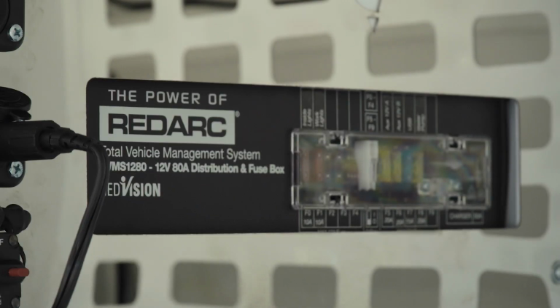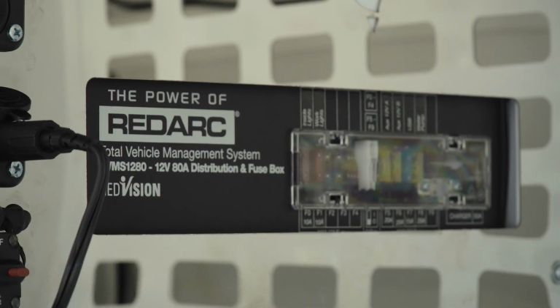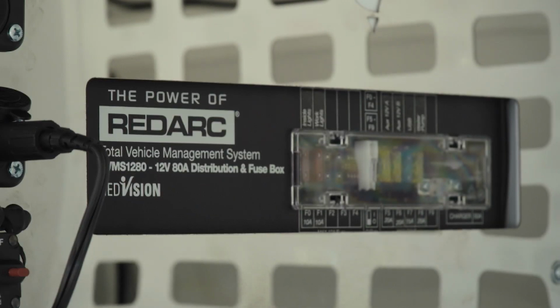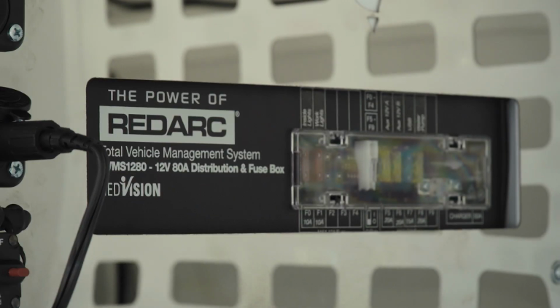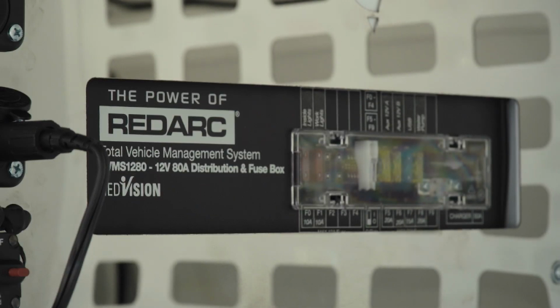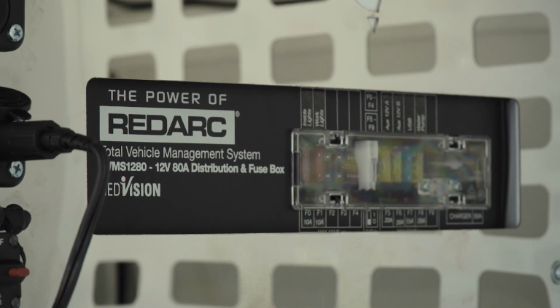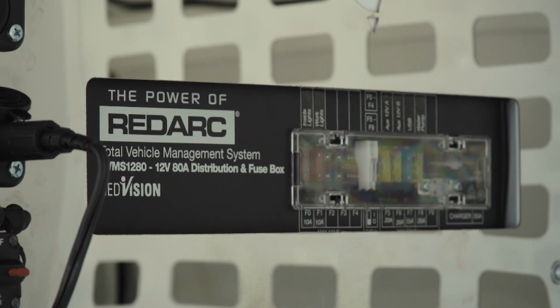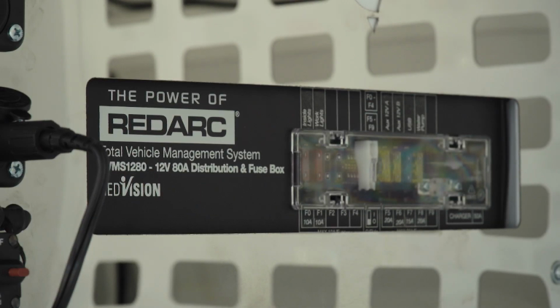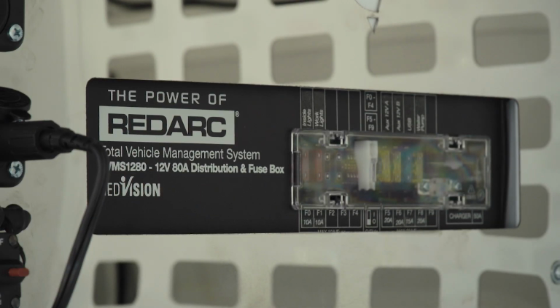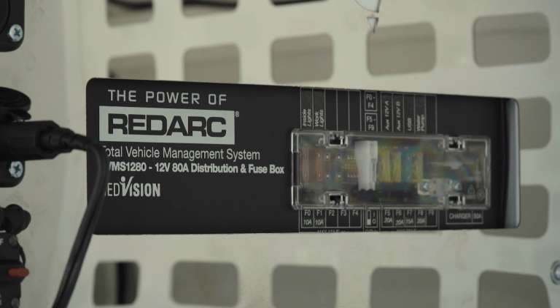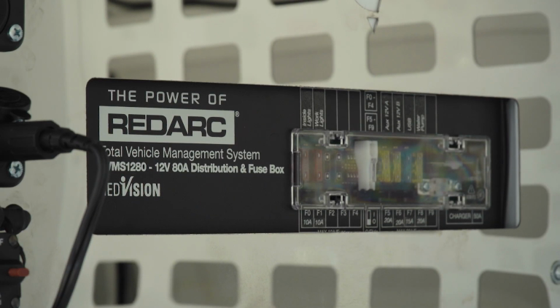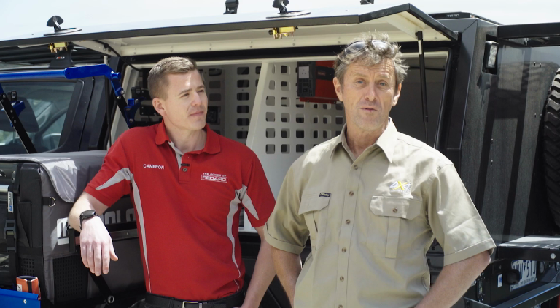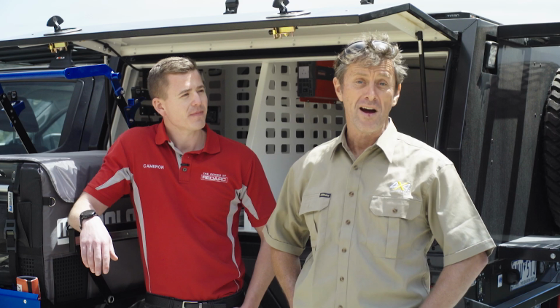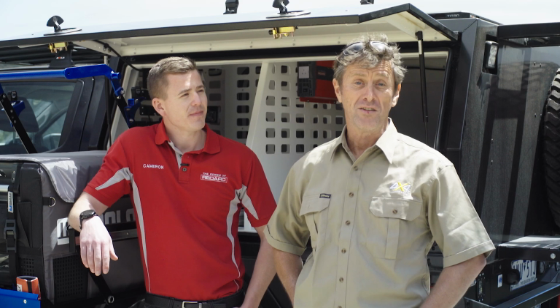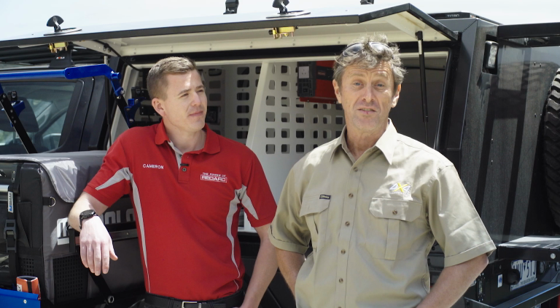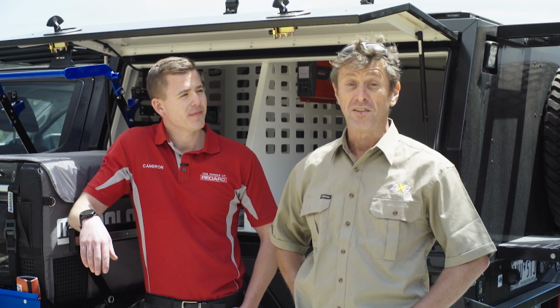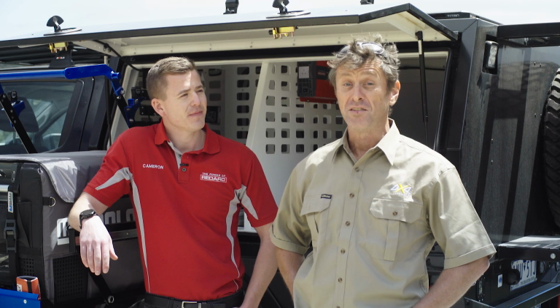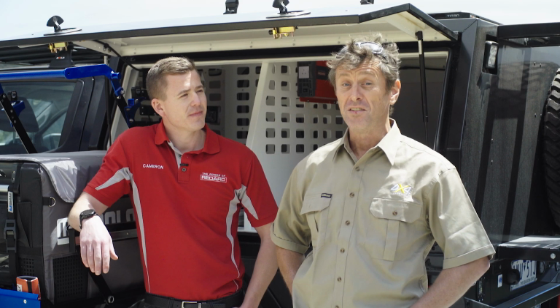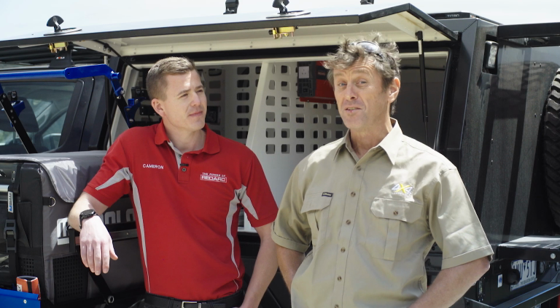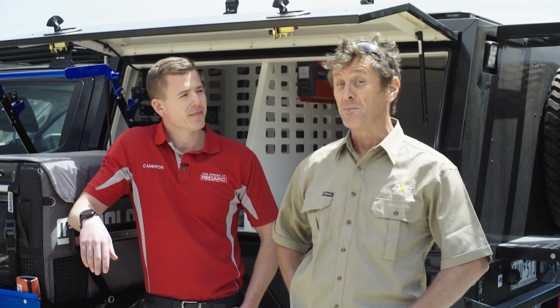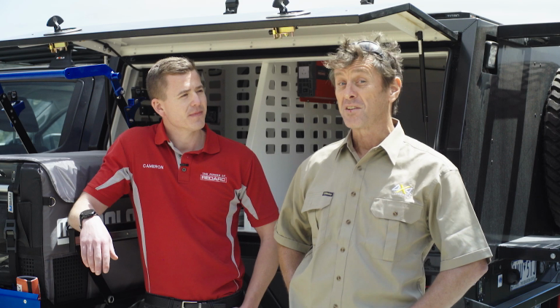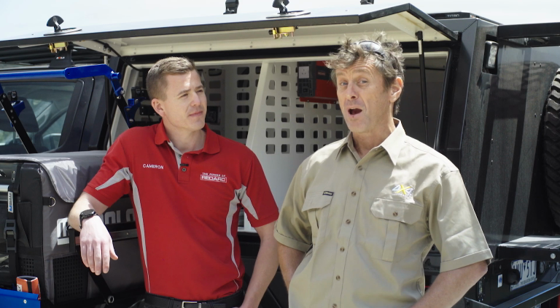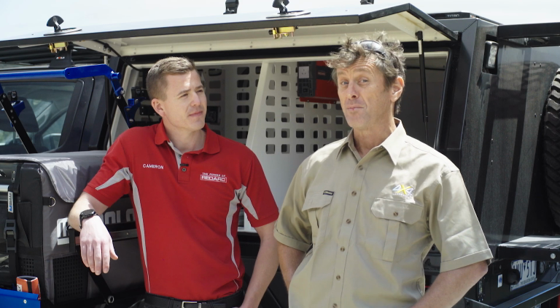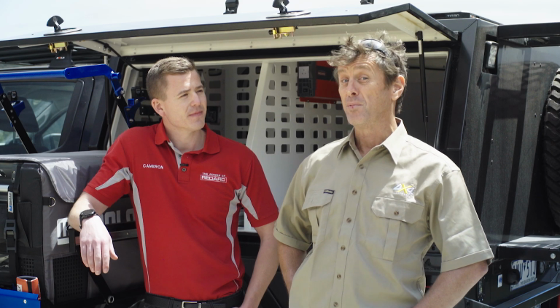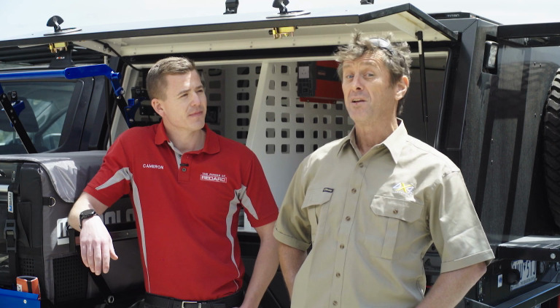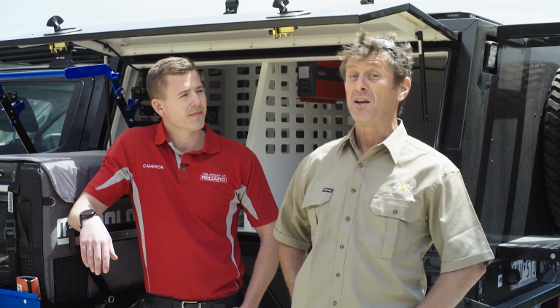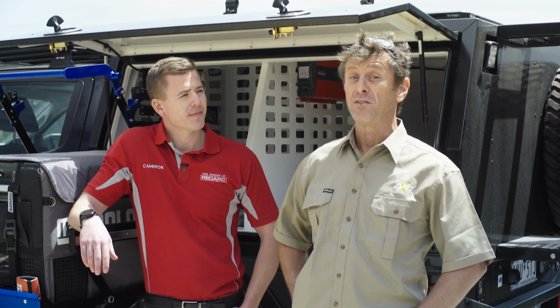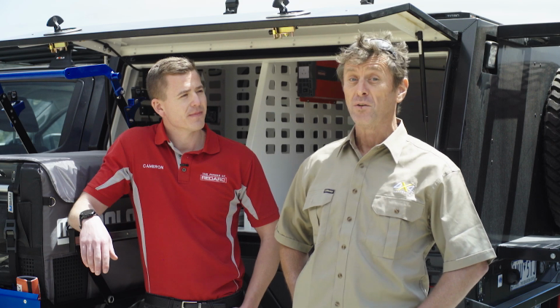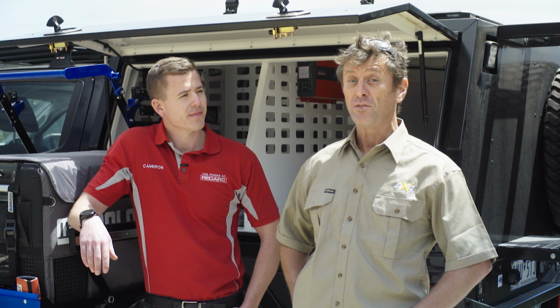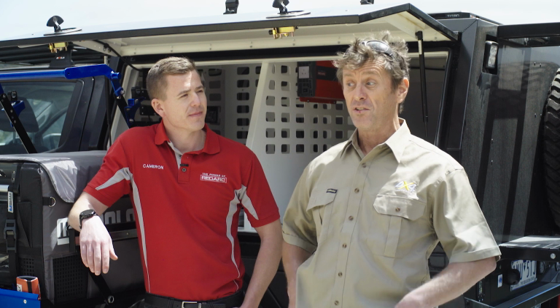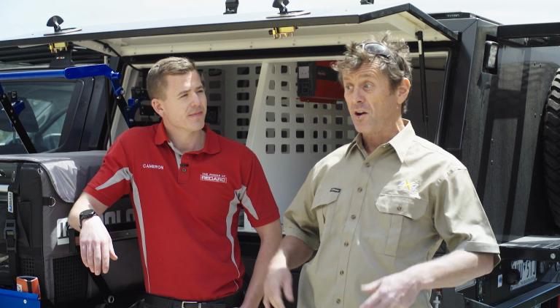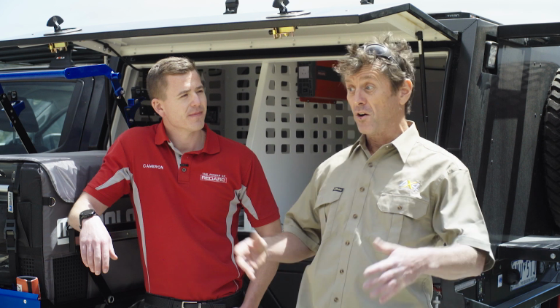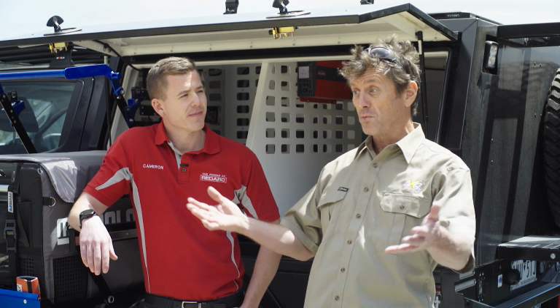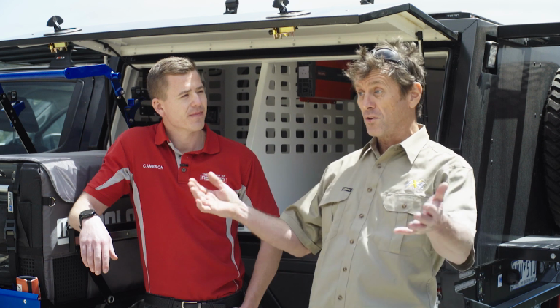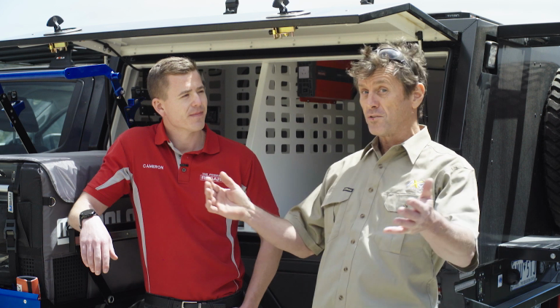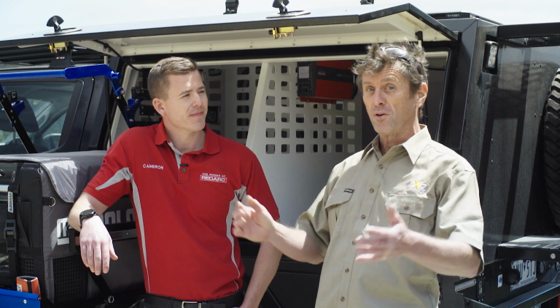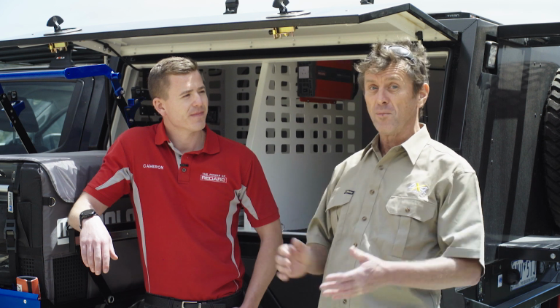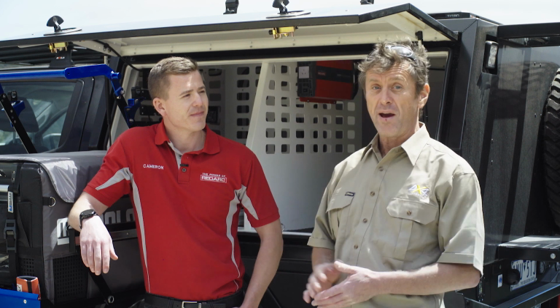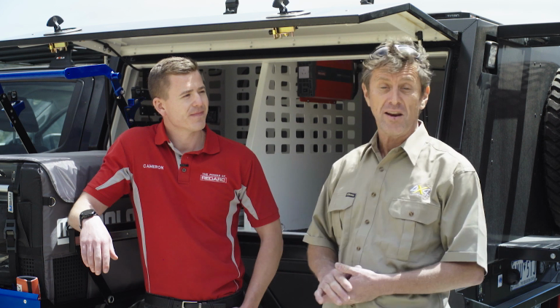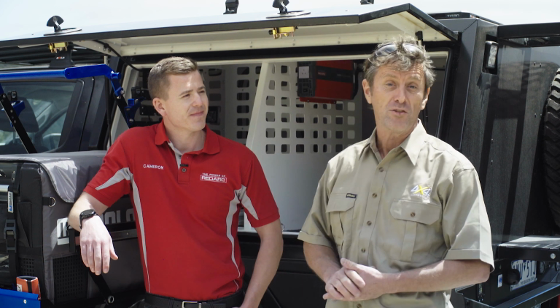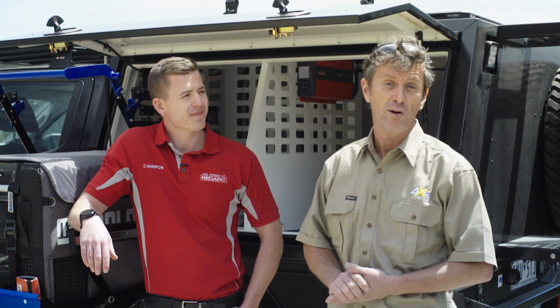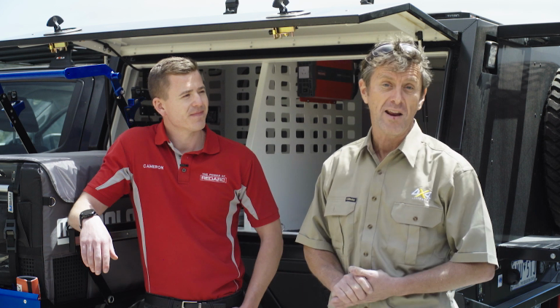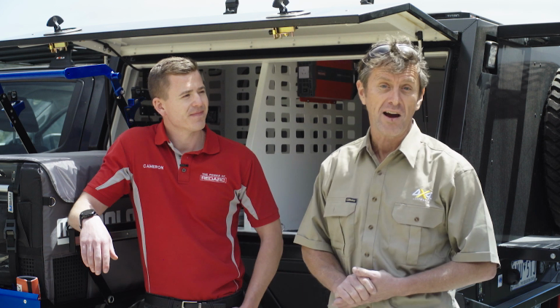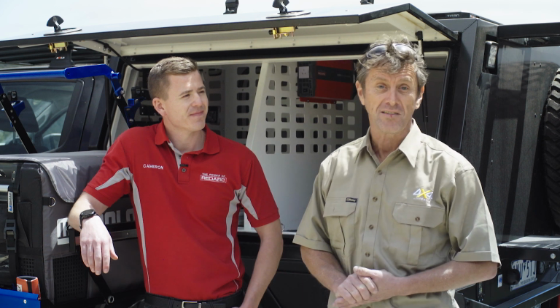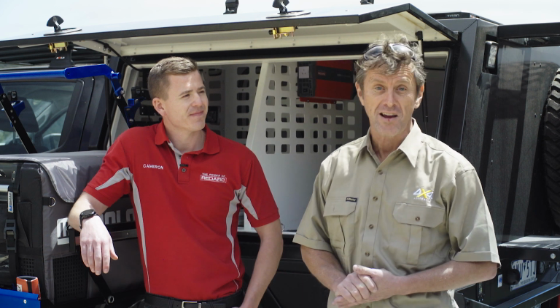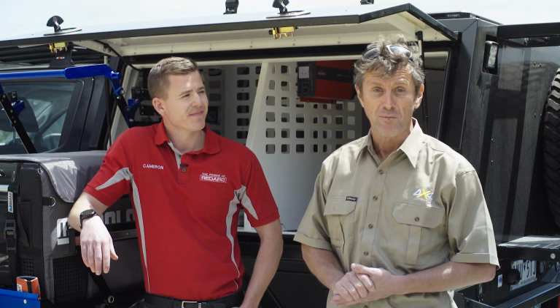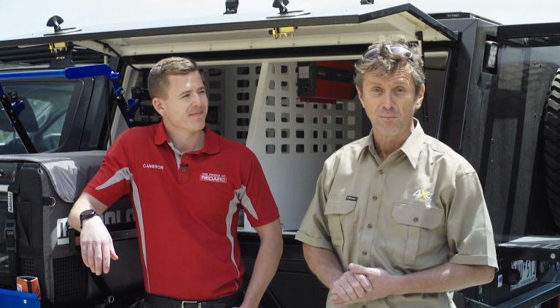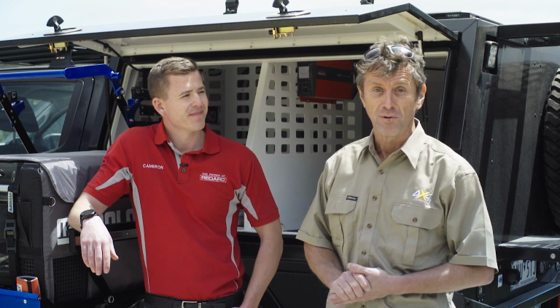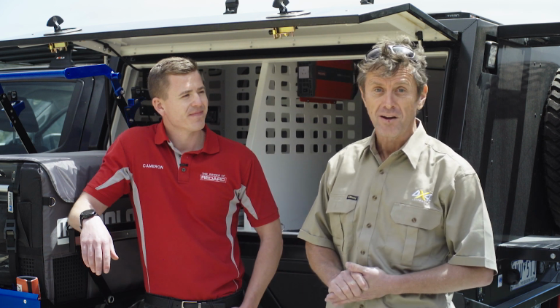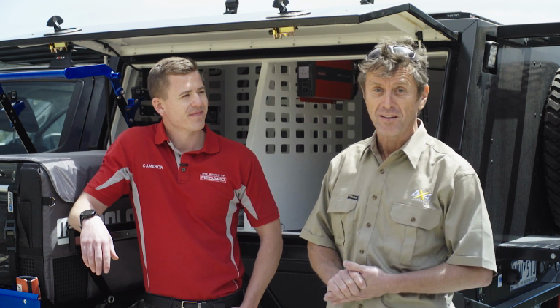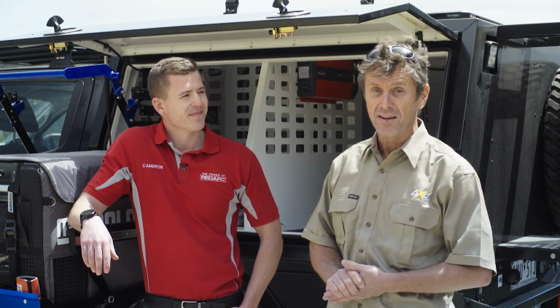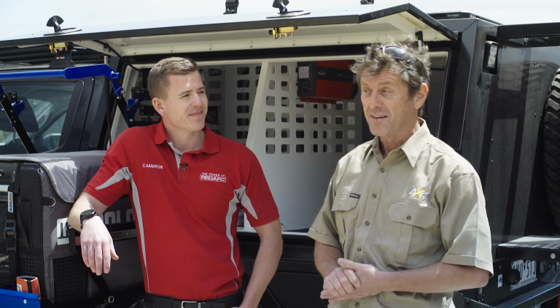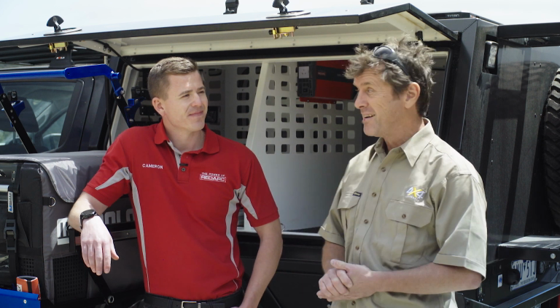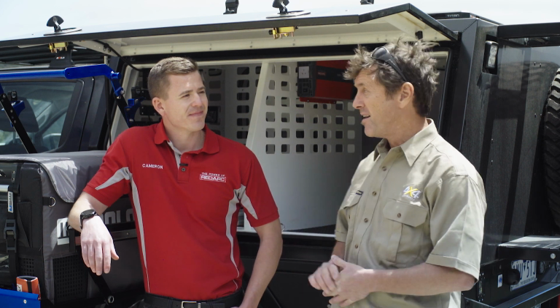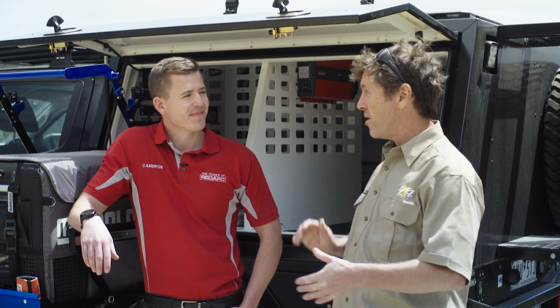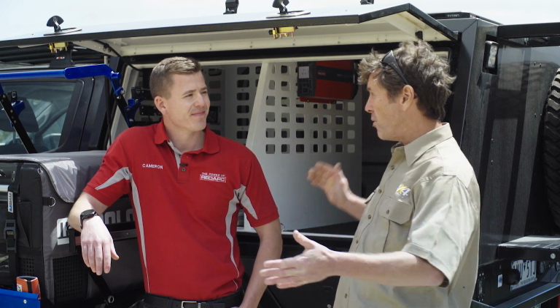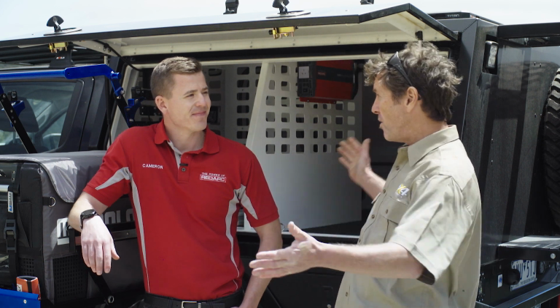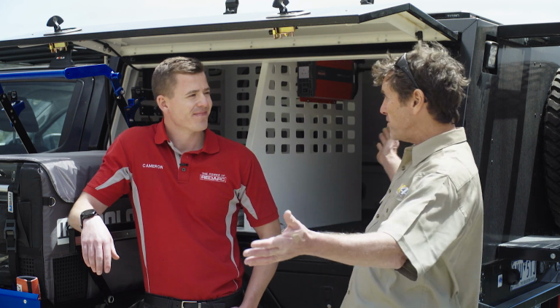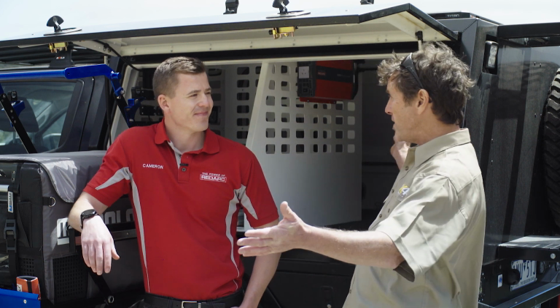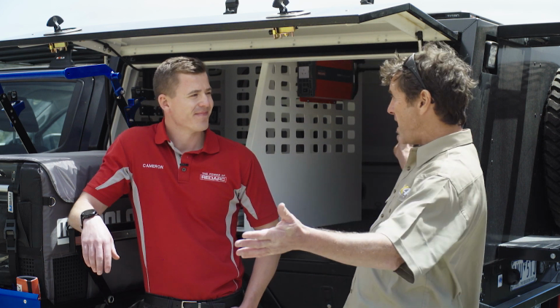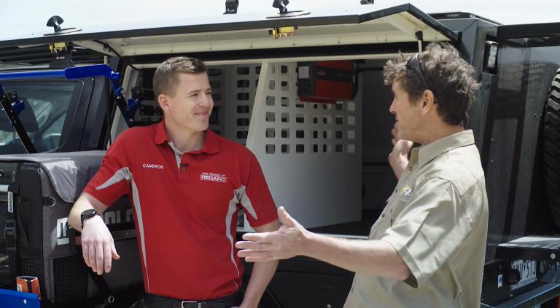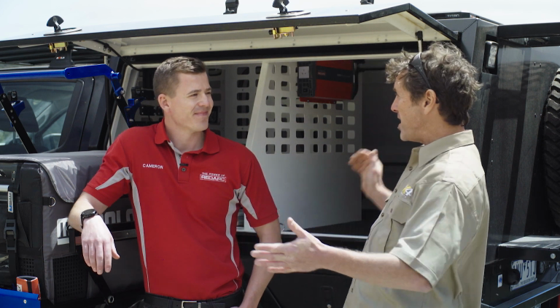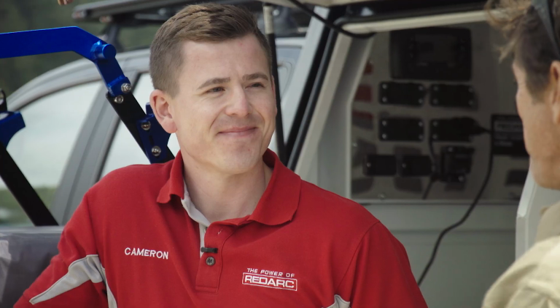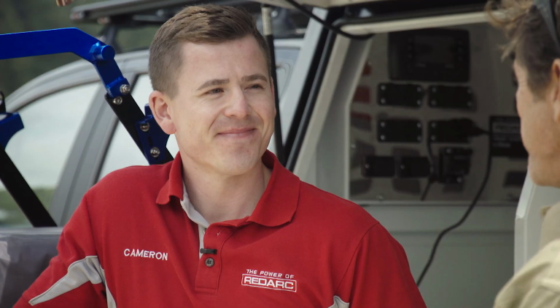To explain our Ford Ranger system's capability and show us what it's all about is Redarc's Cameron Bleakley. What do we have, Cameron?